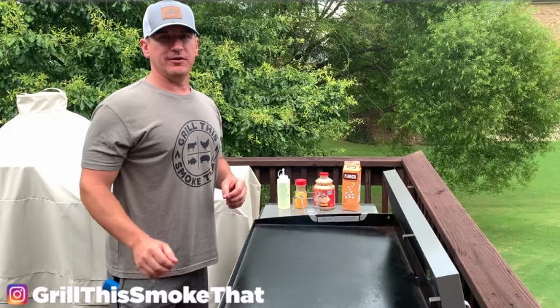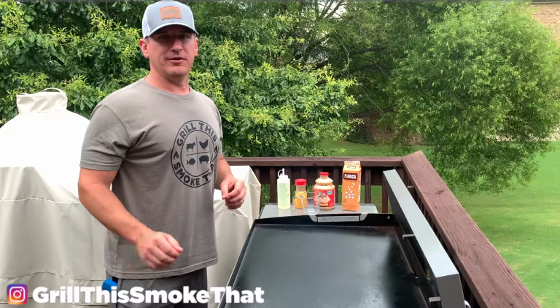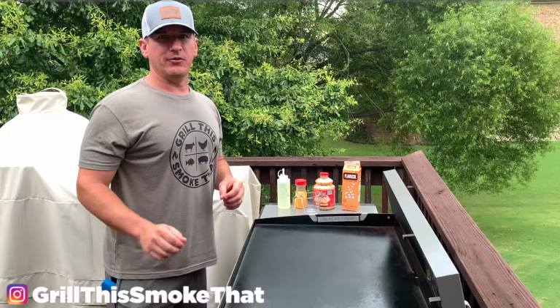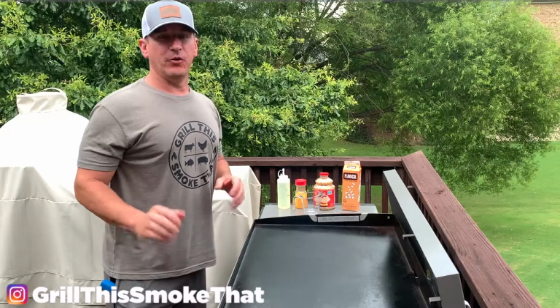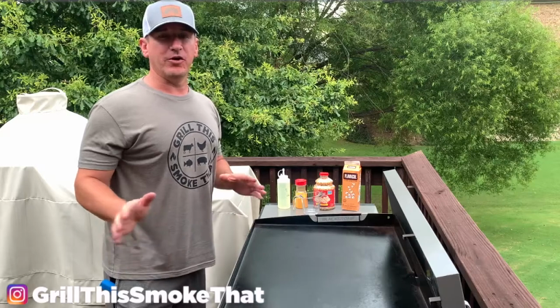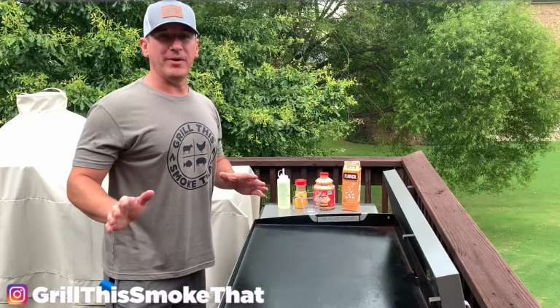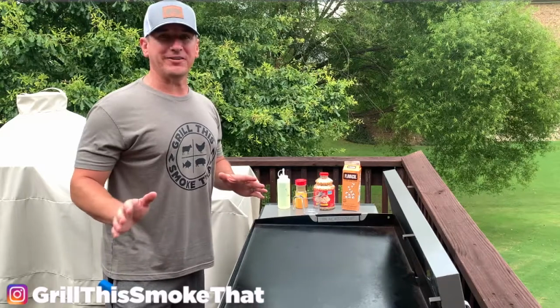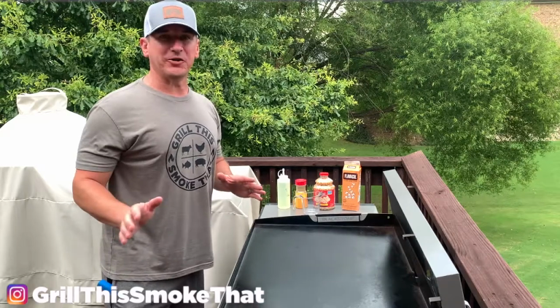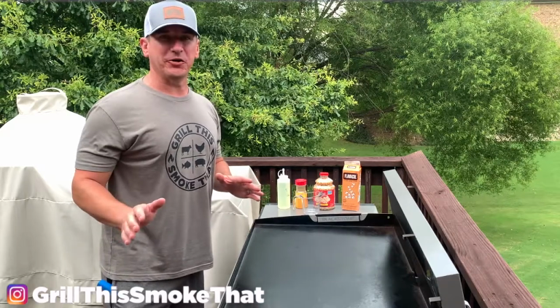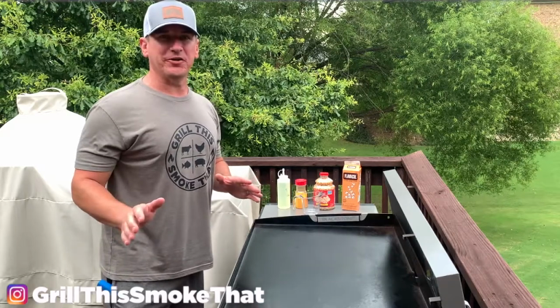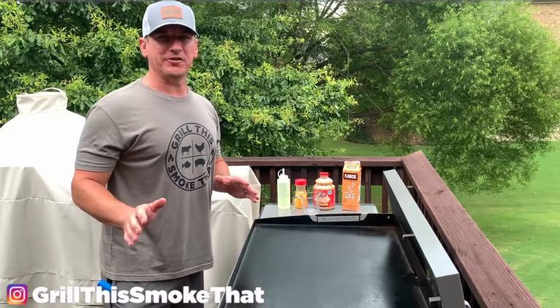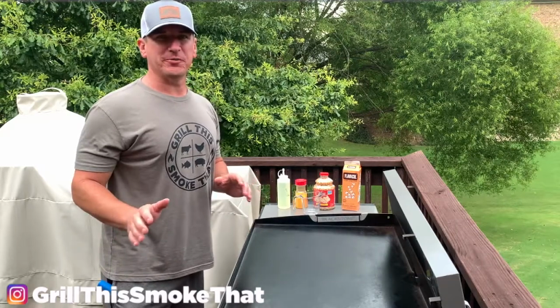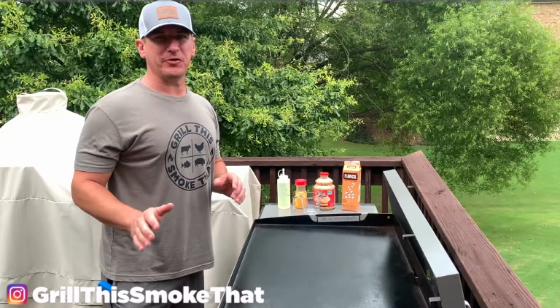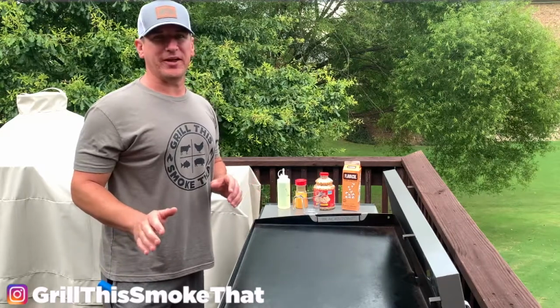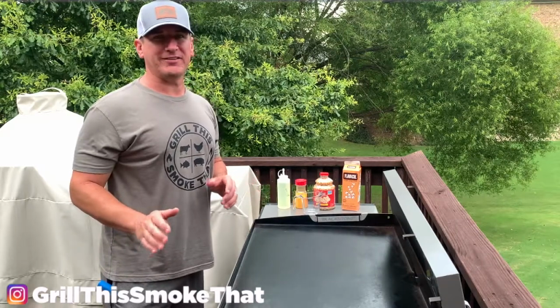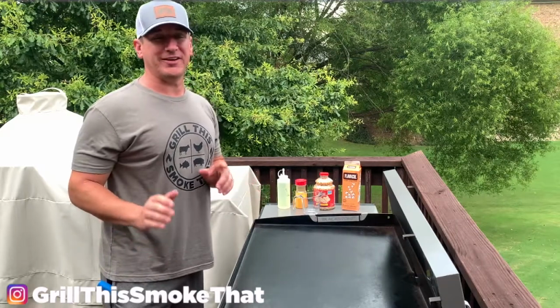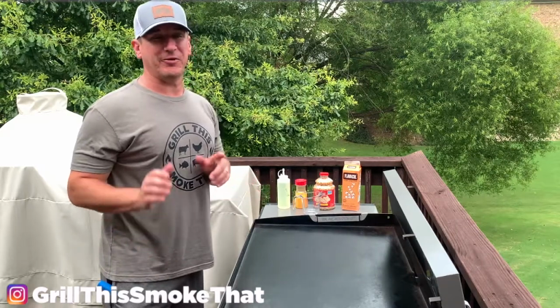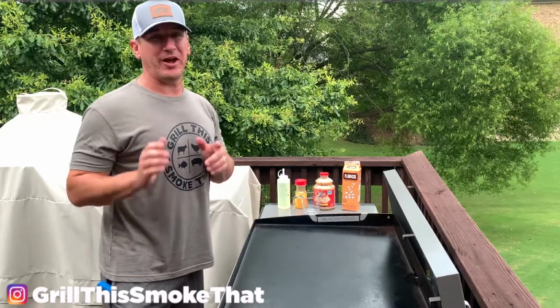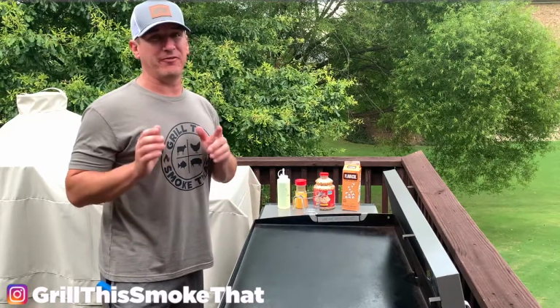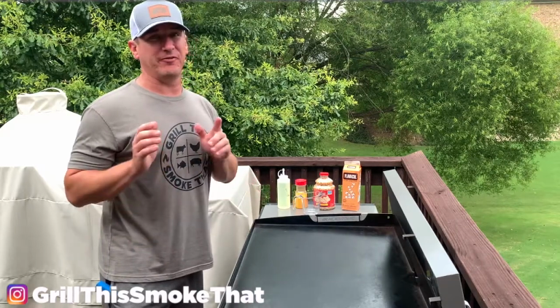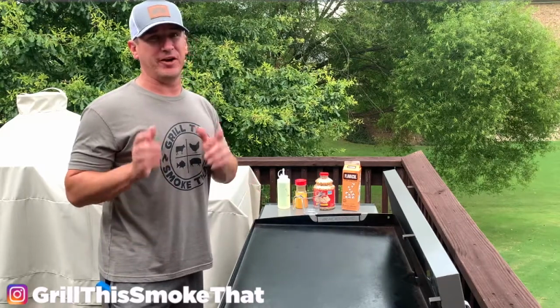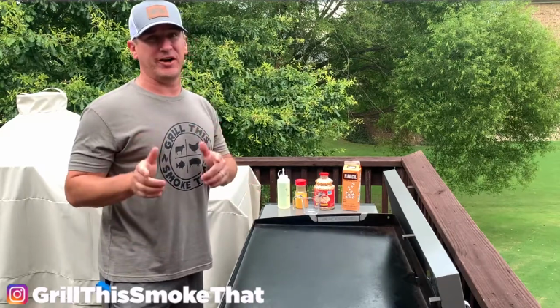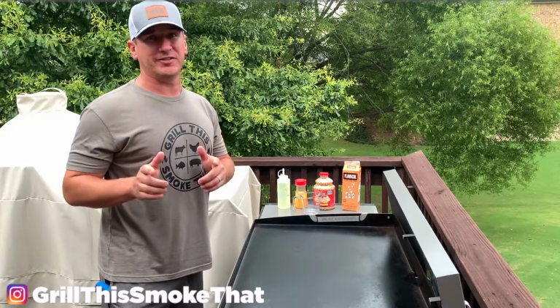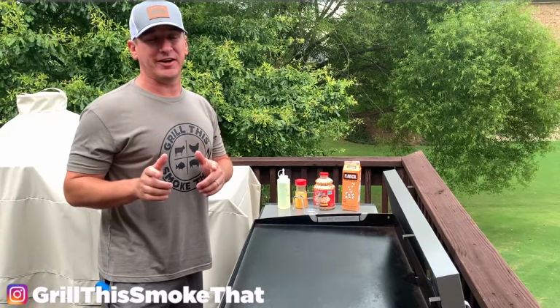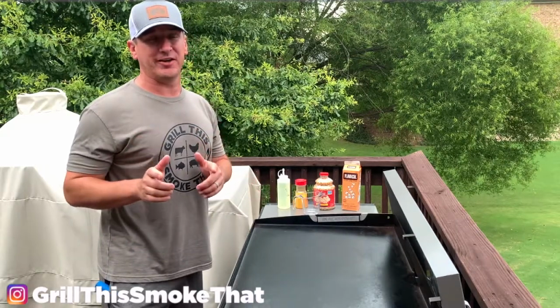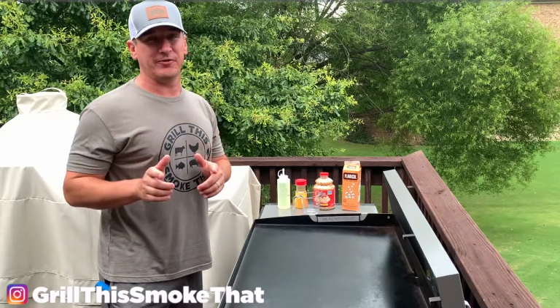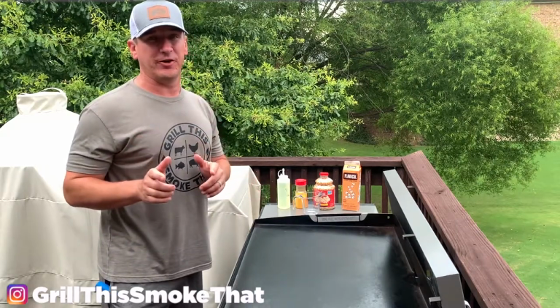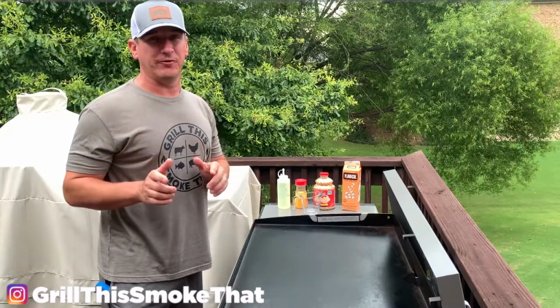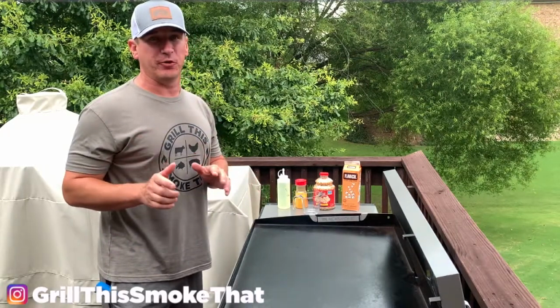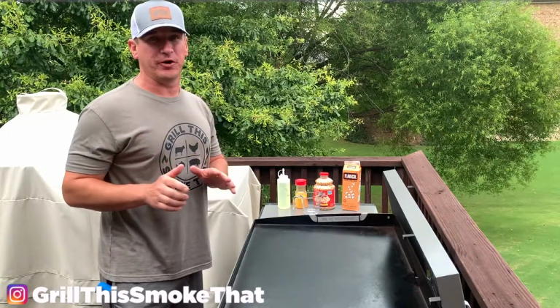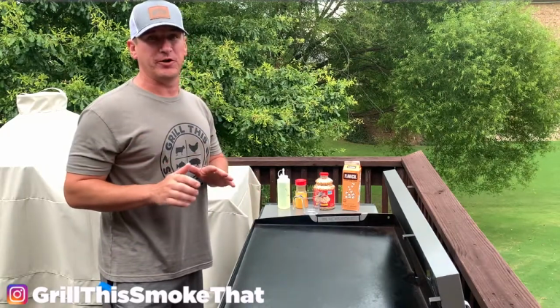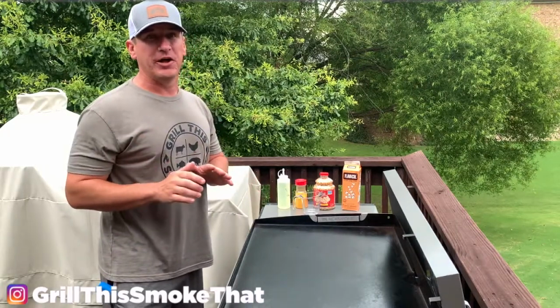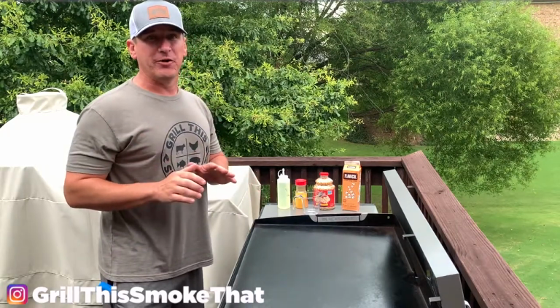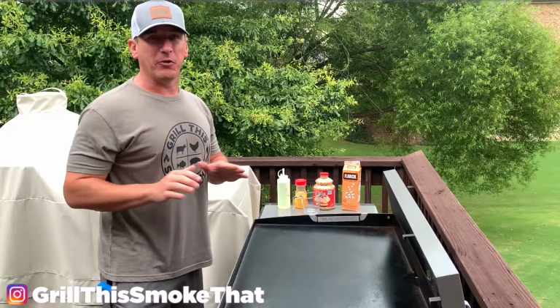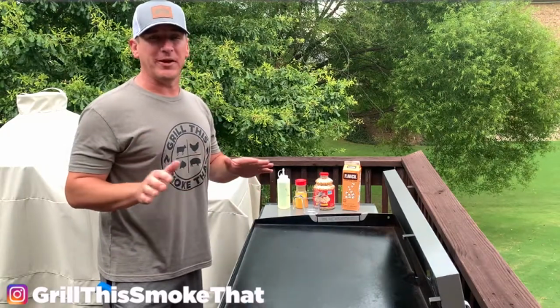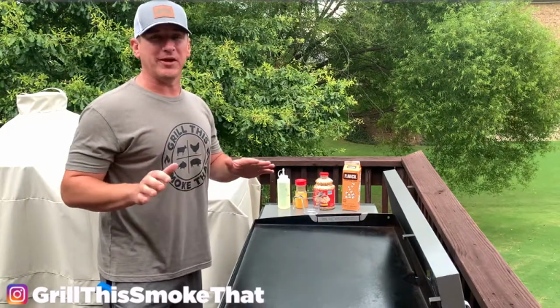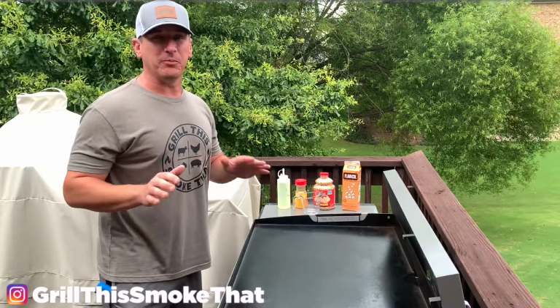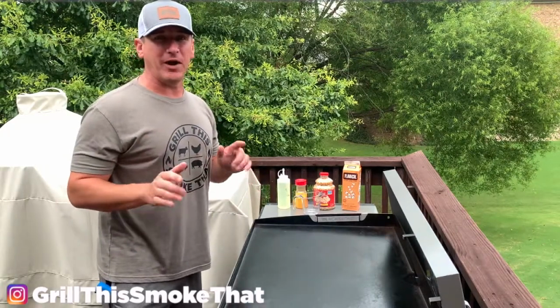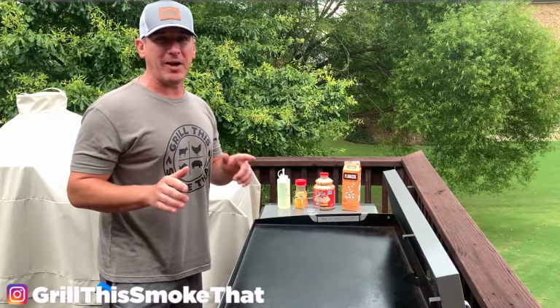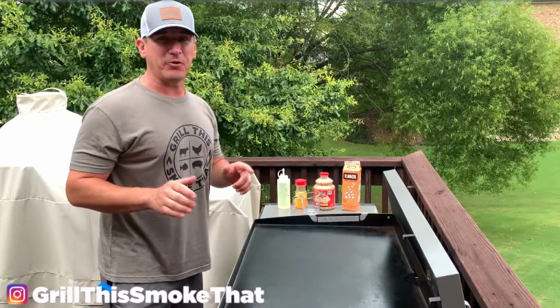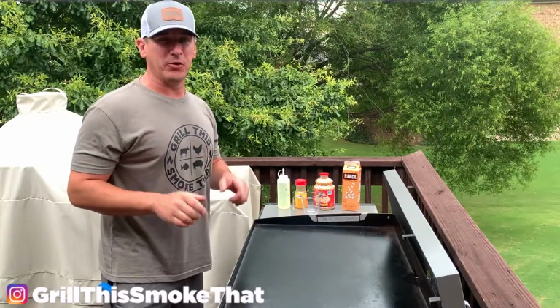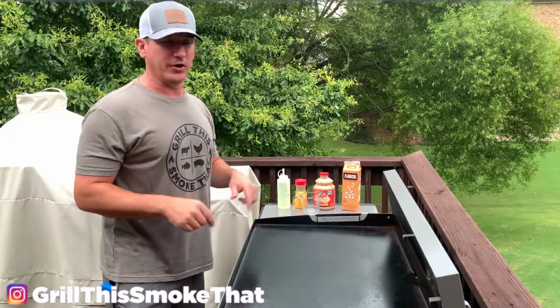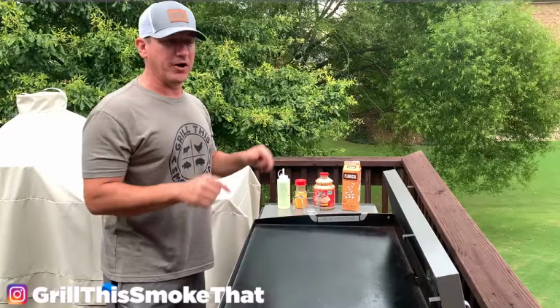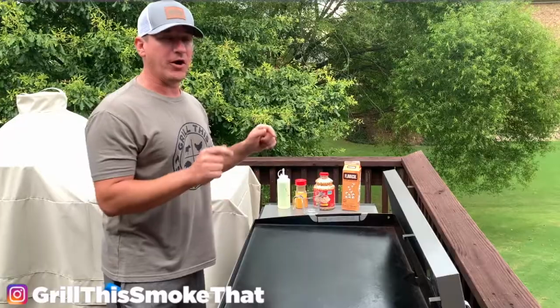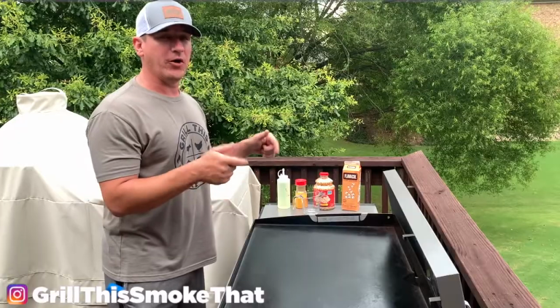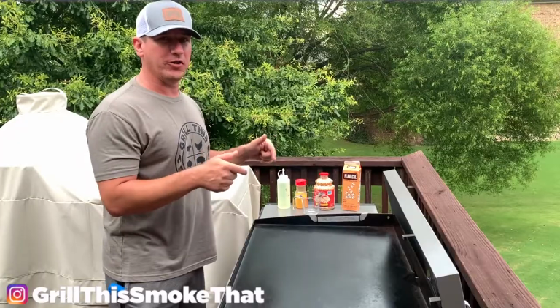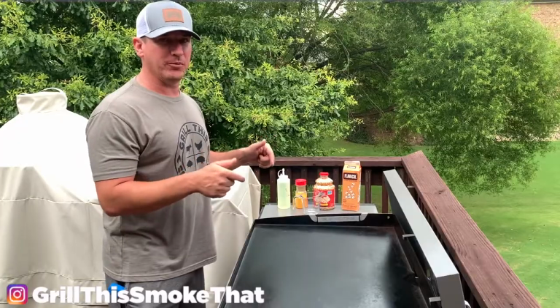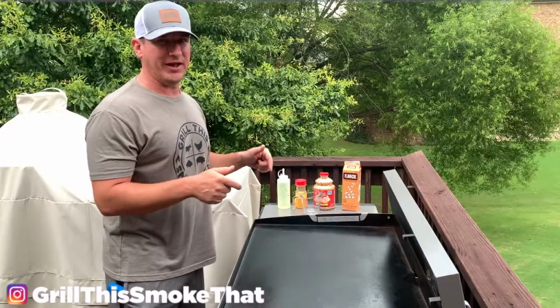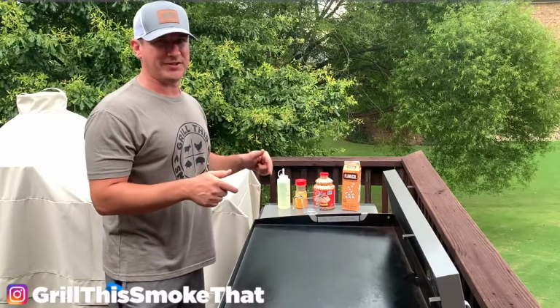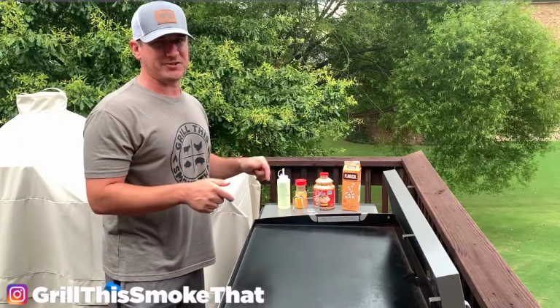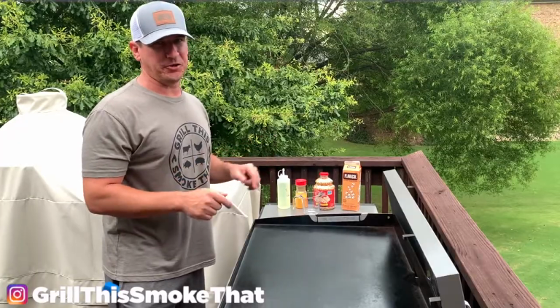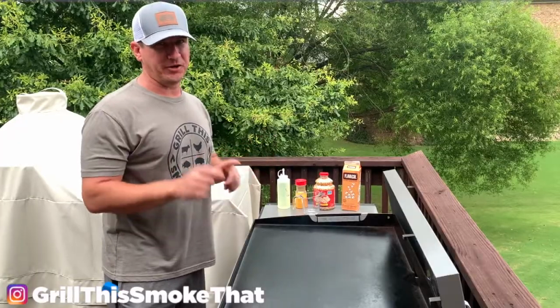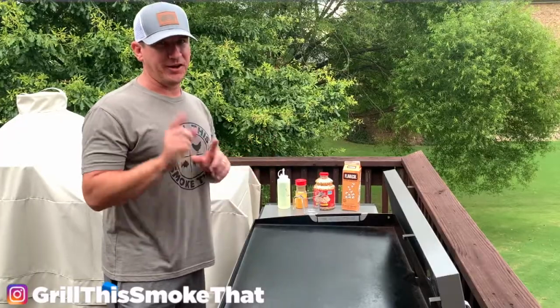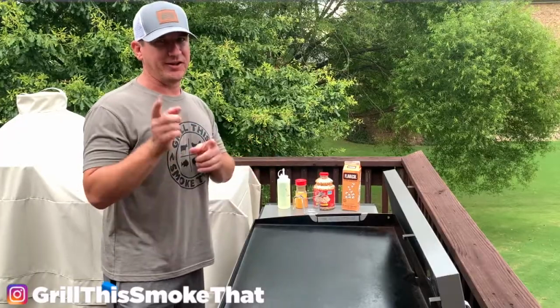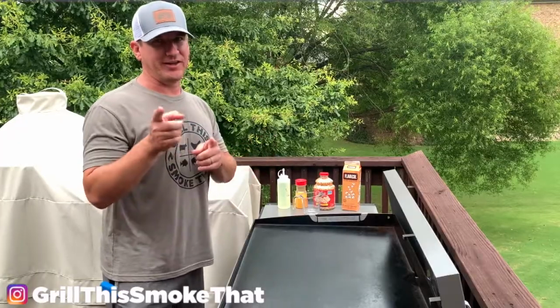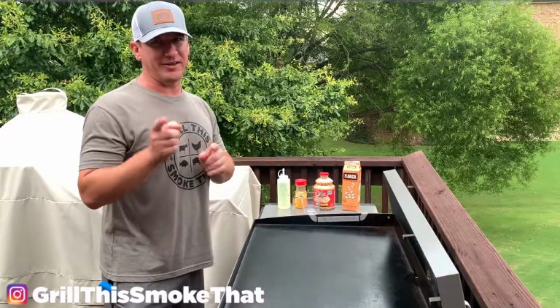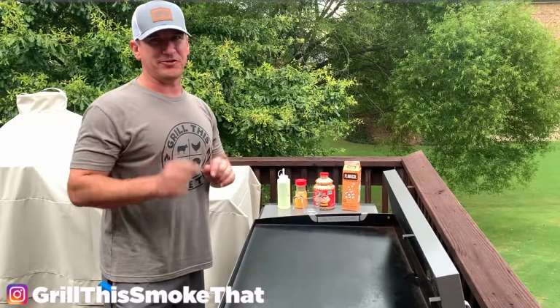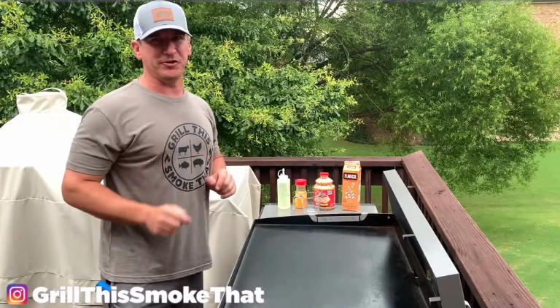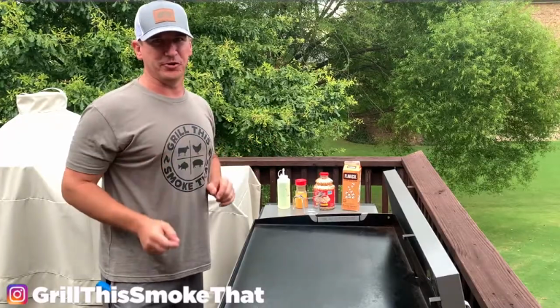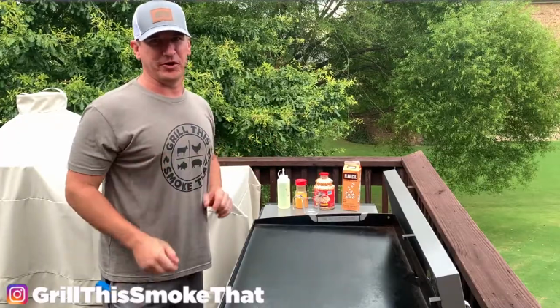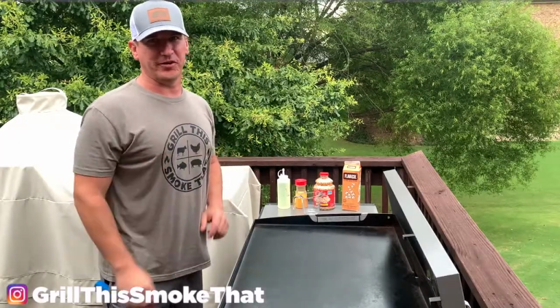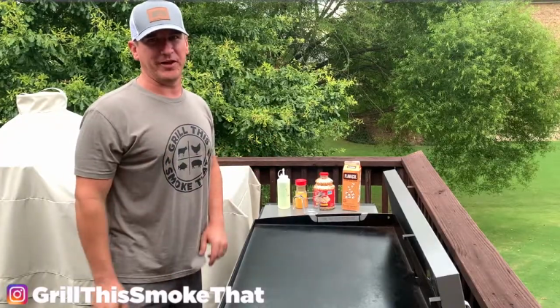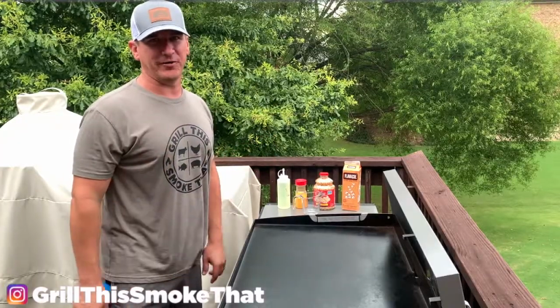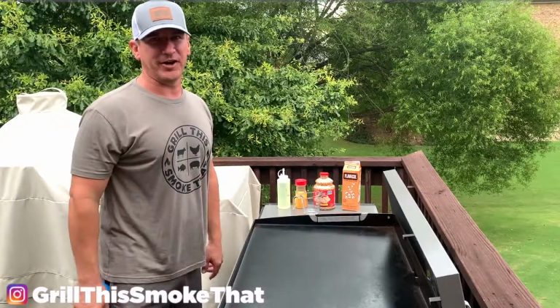Welcome back to Grill This Smoke That. Today we have a very exciting video for you. We're making popcorn on the Blackstone. Yes, you heard that right.